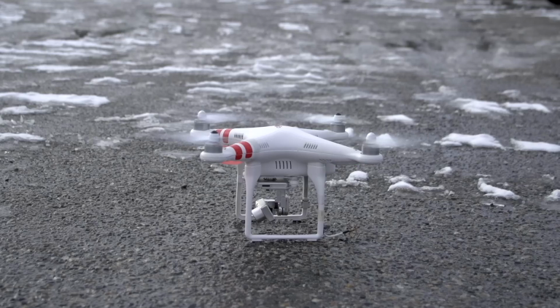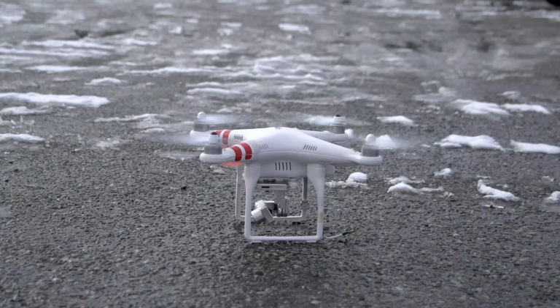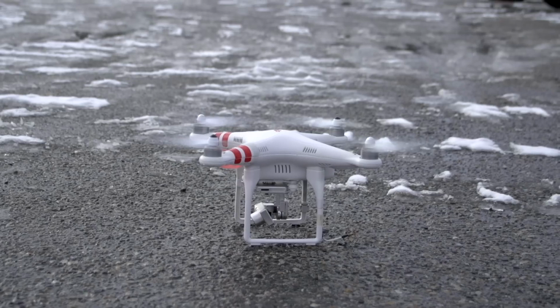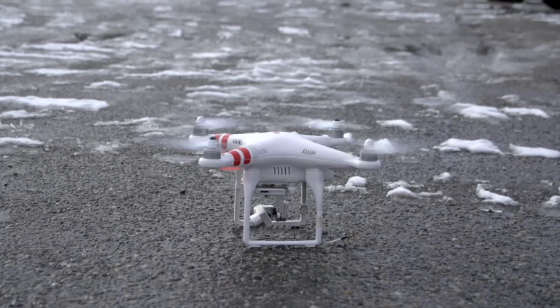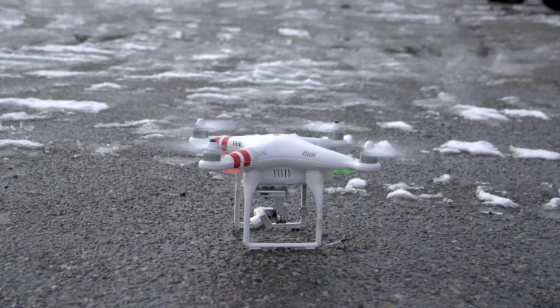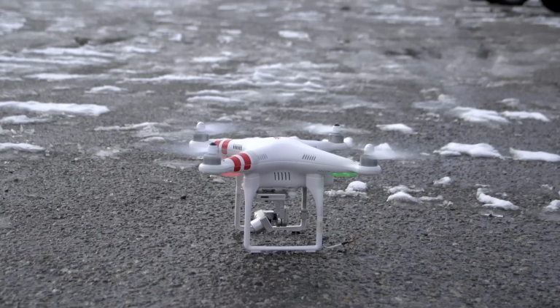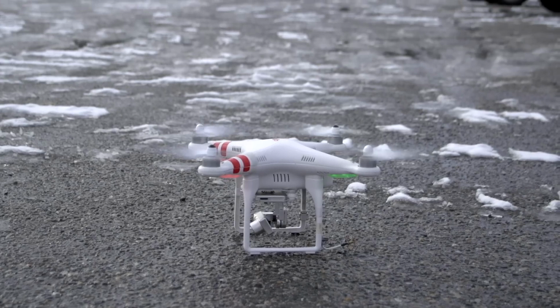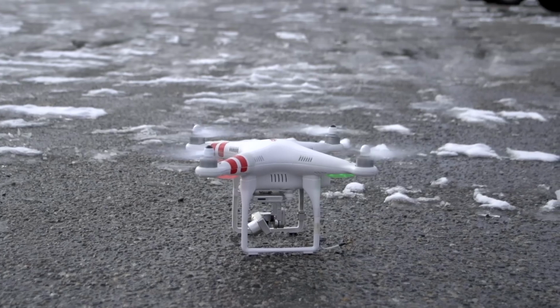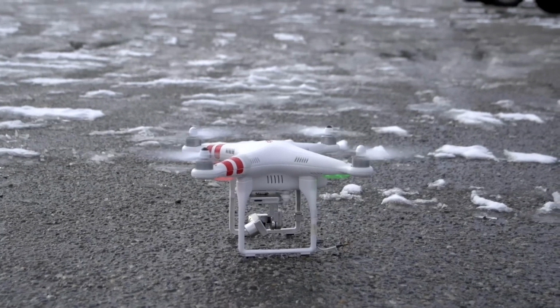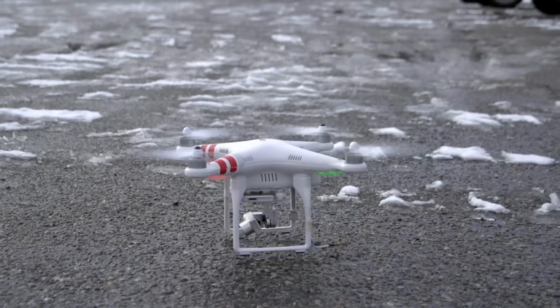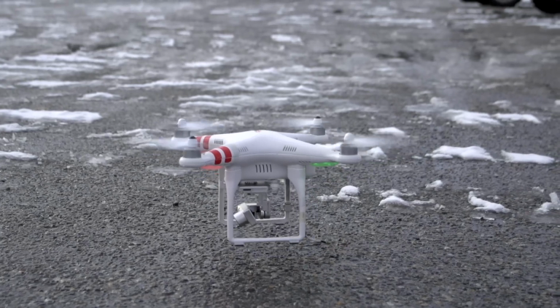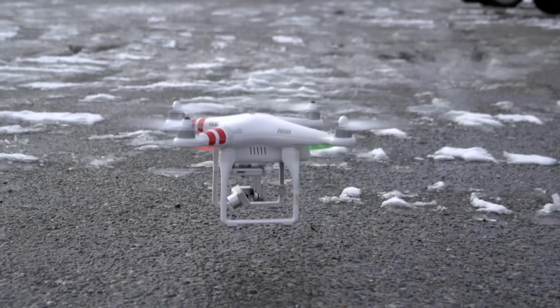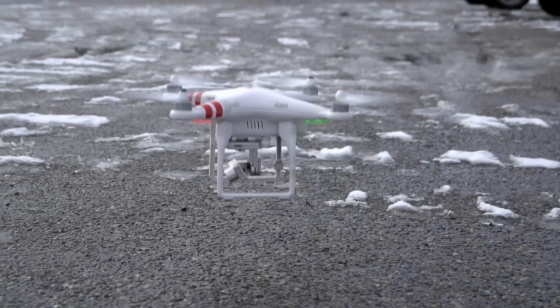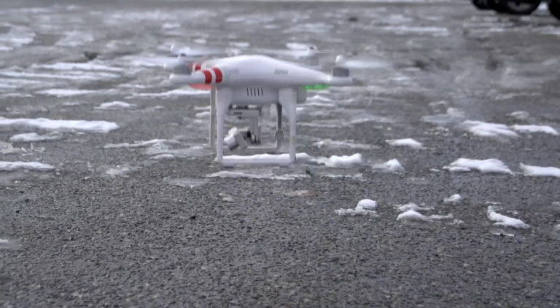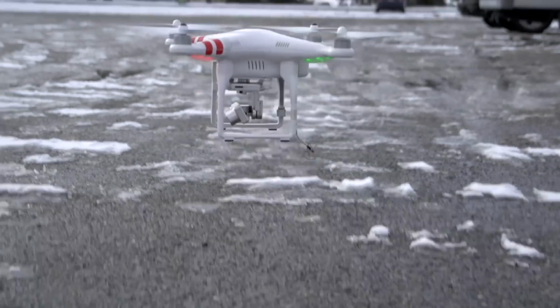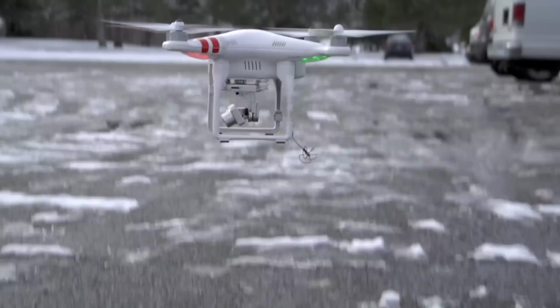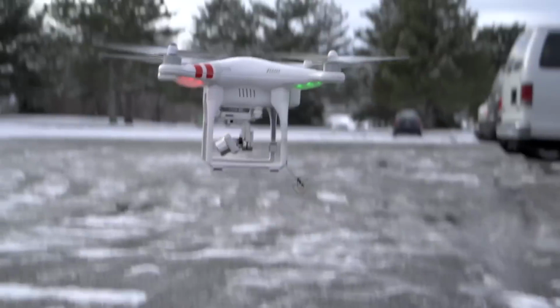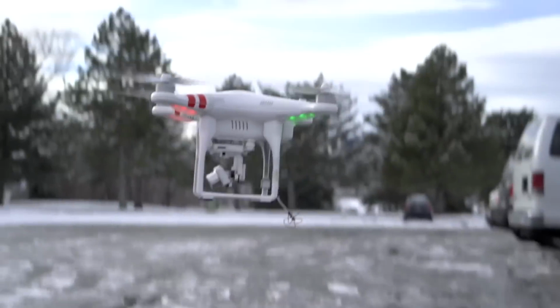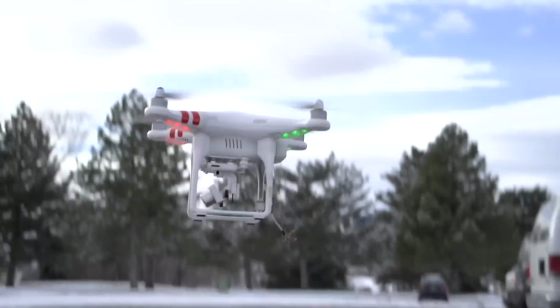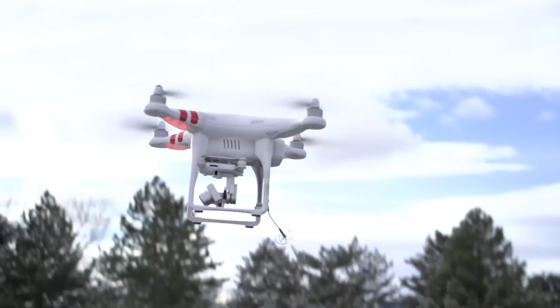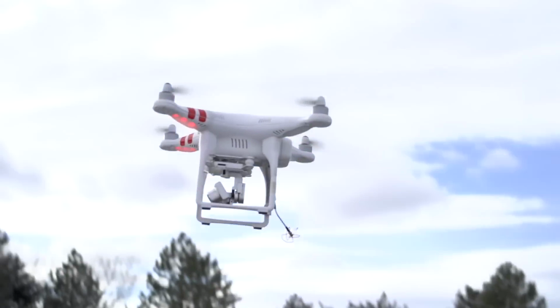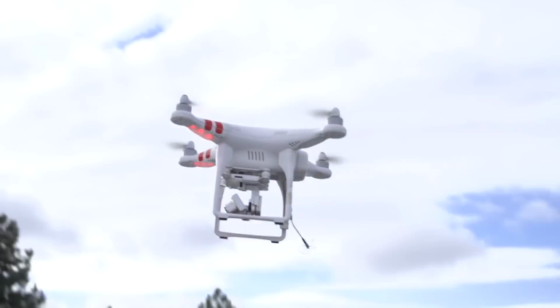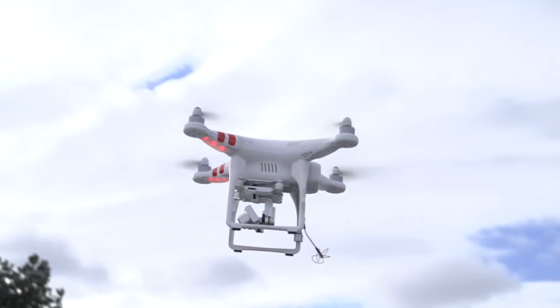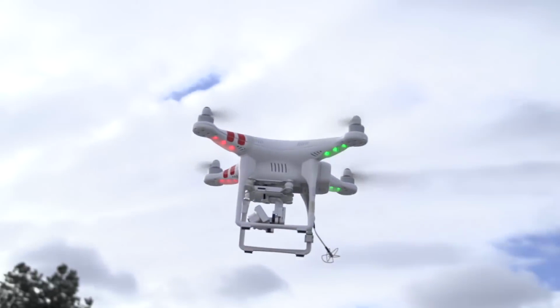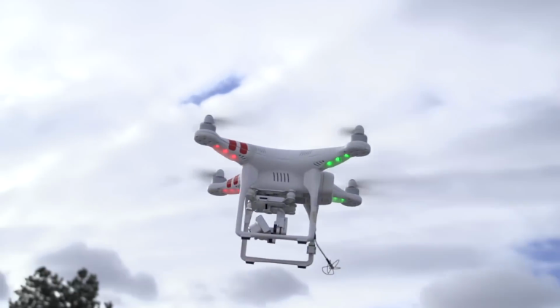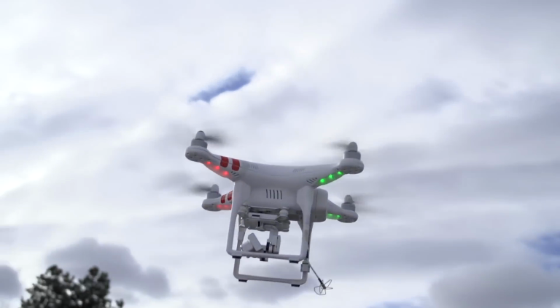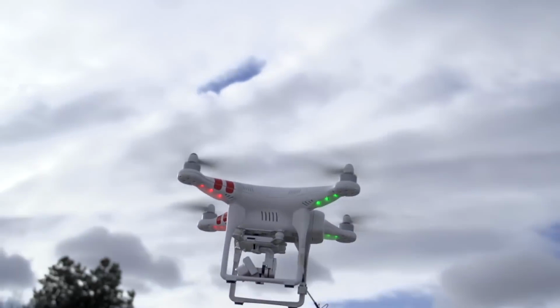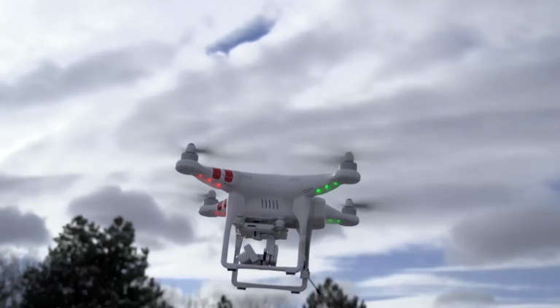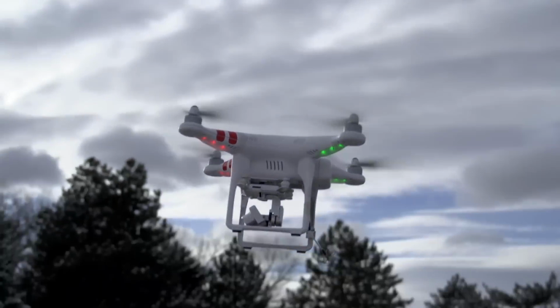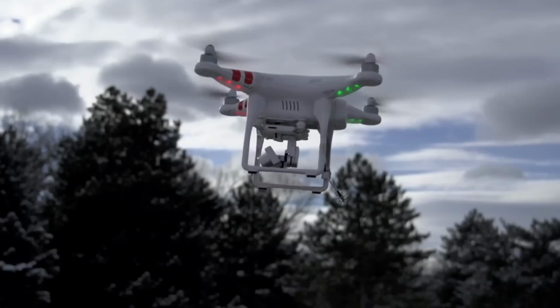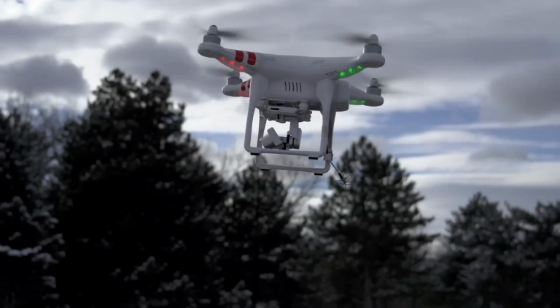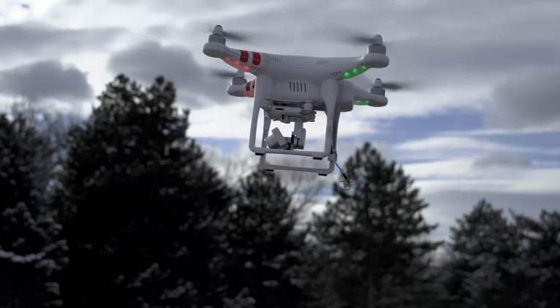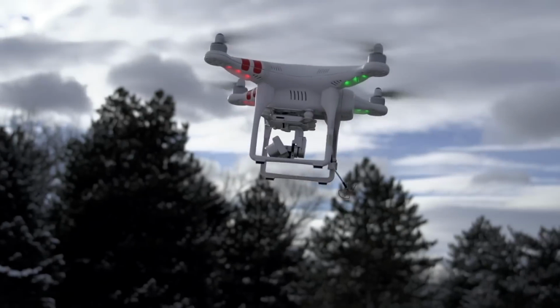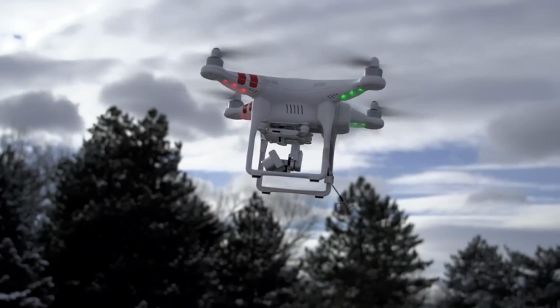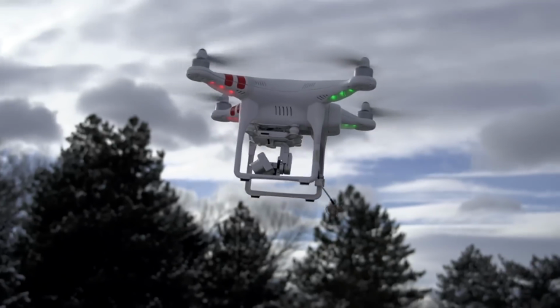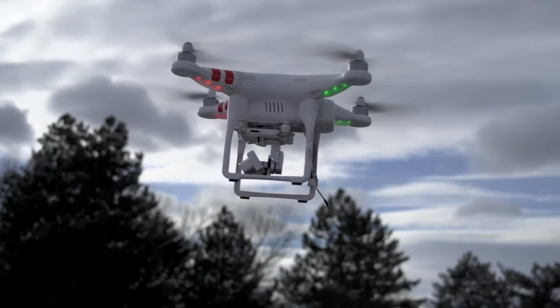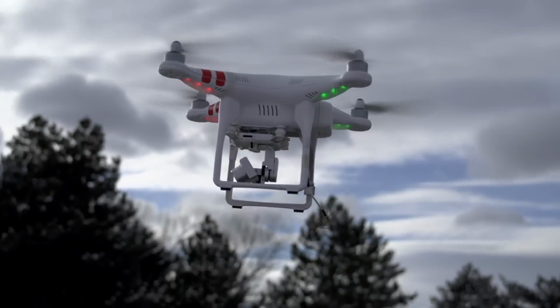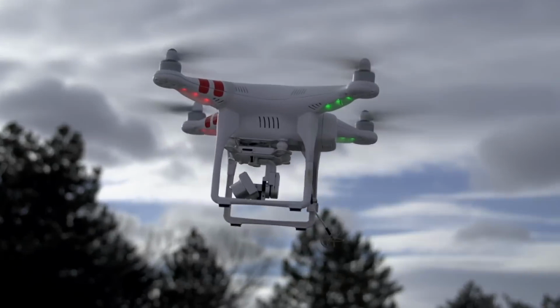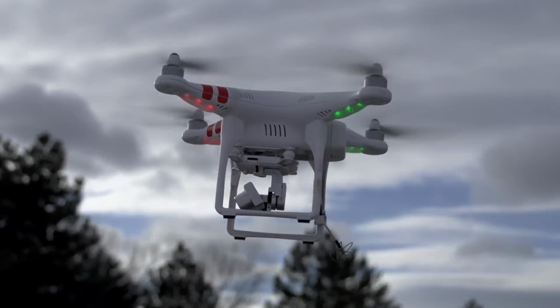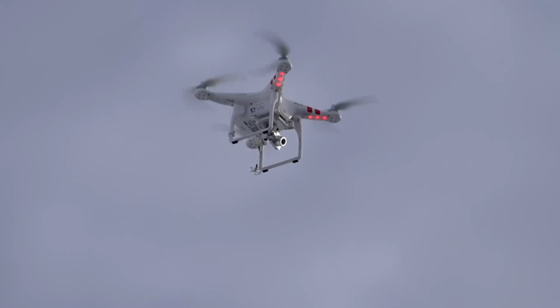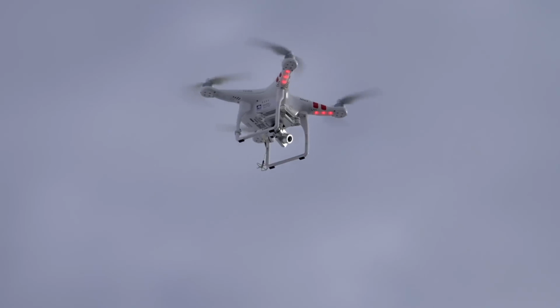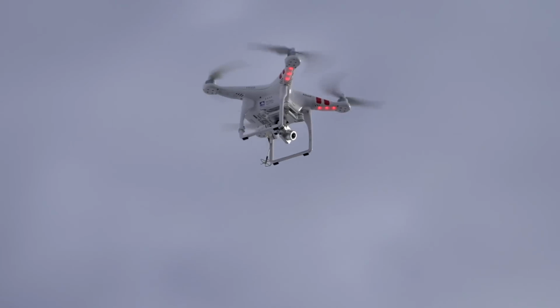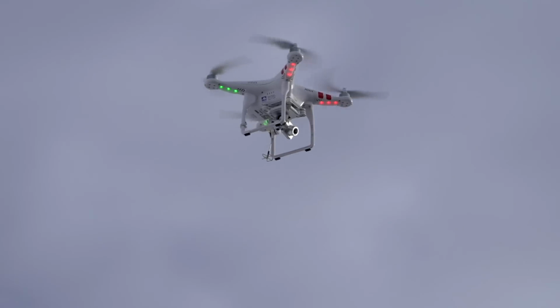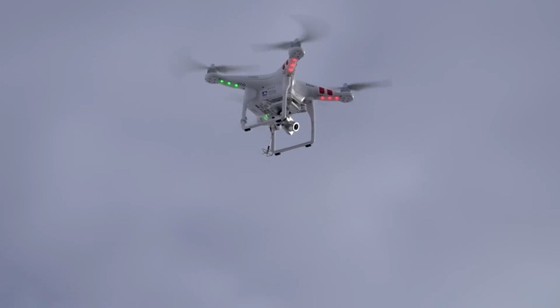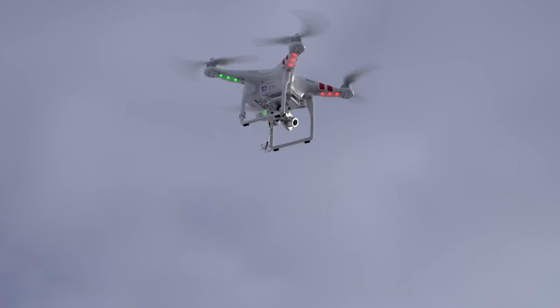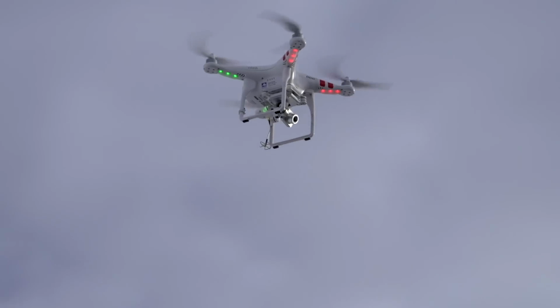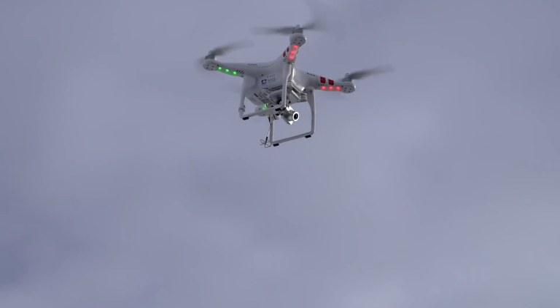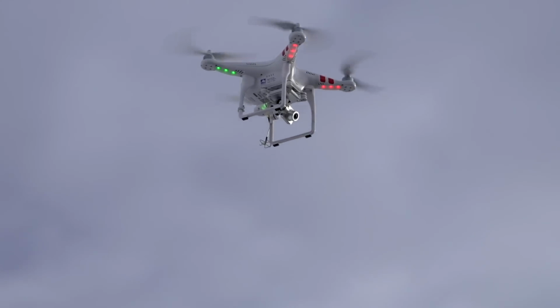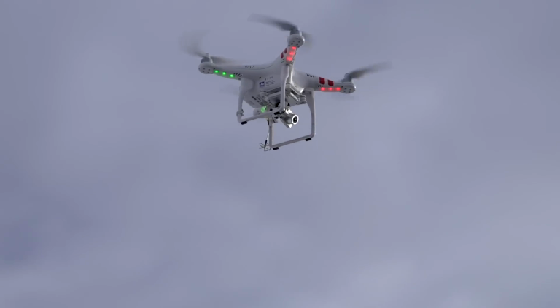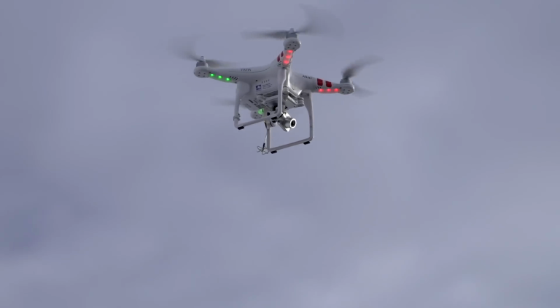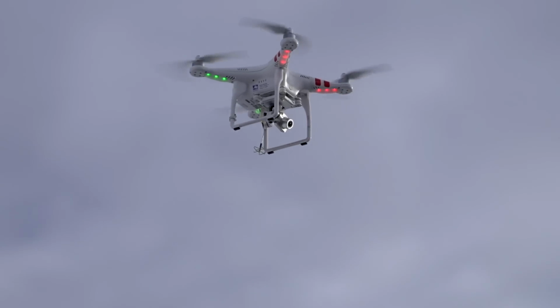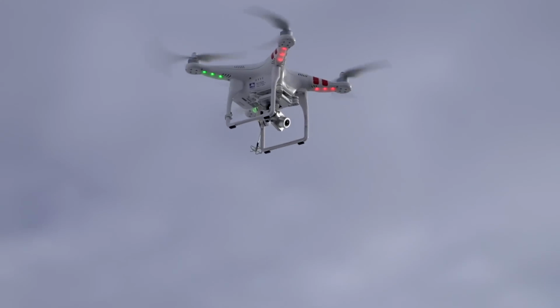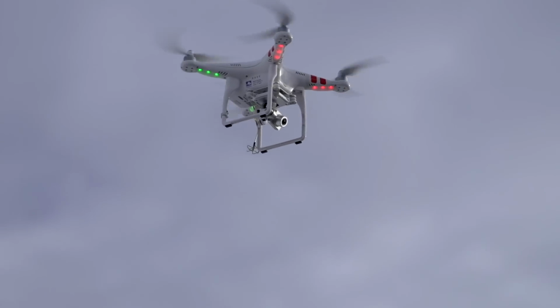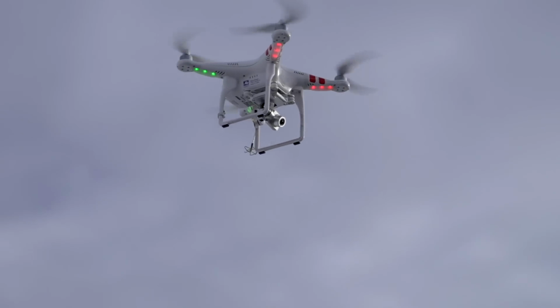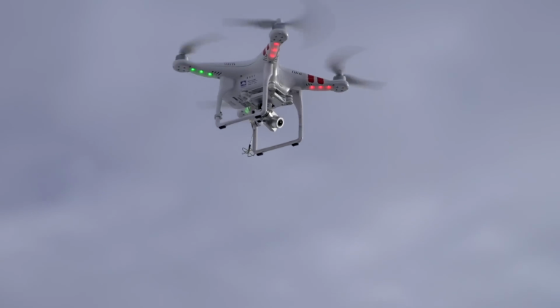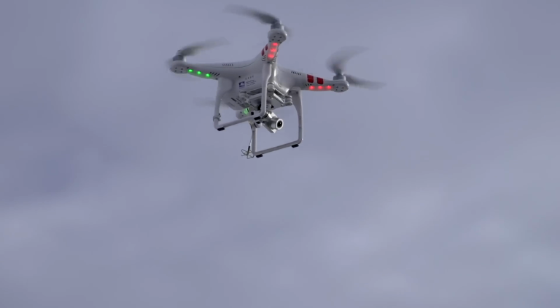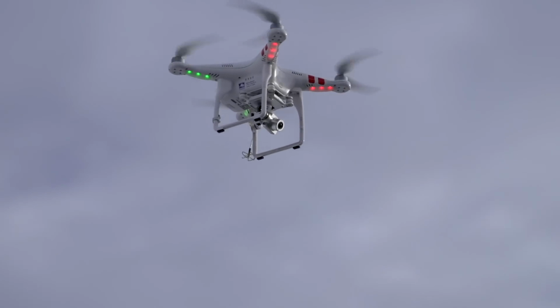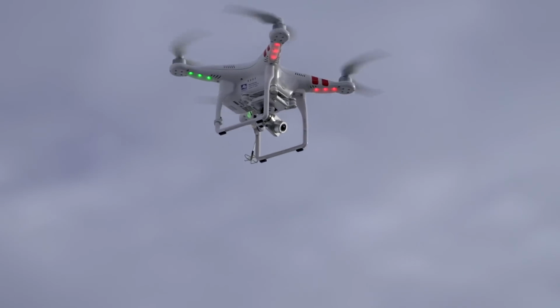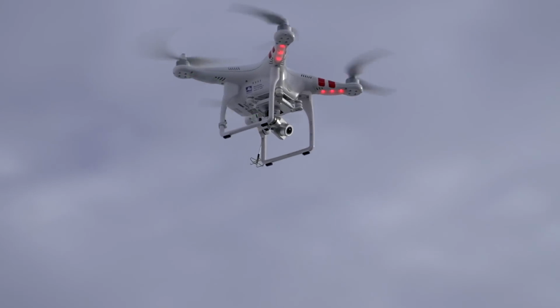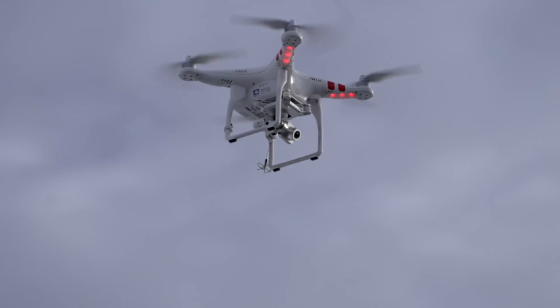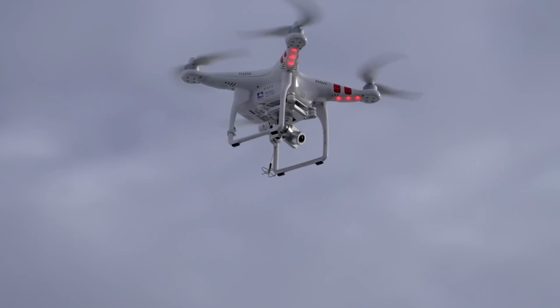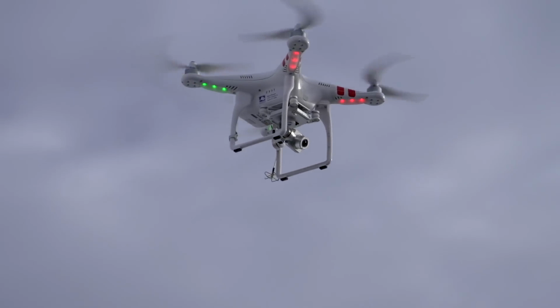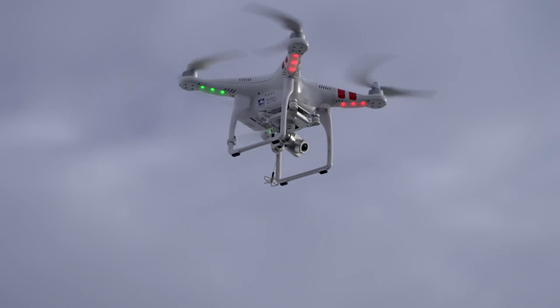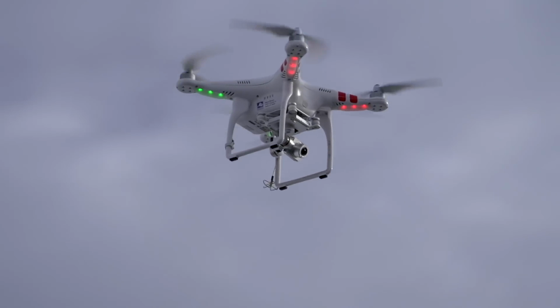The Phantom is great for inexperienced pilots because of the GPS capabilities. Position hold and return to home make it pretty hard to crash.